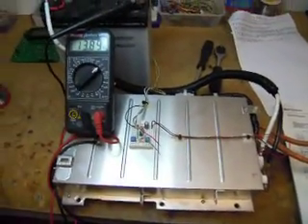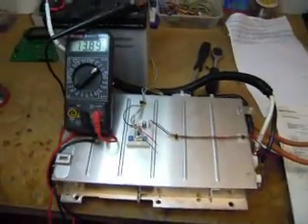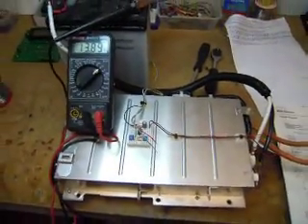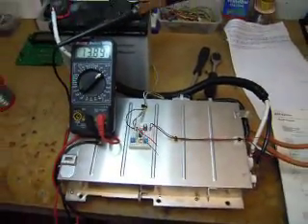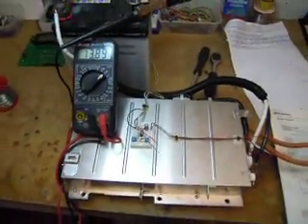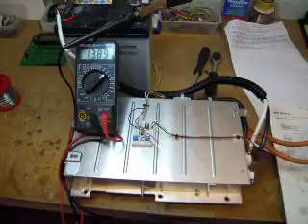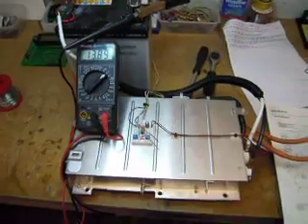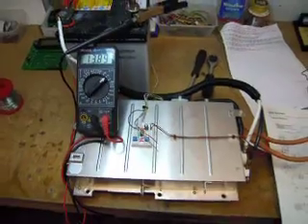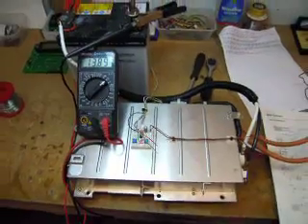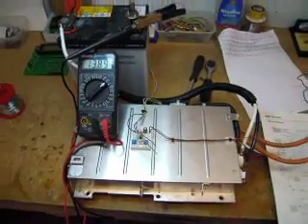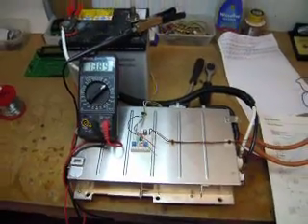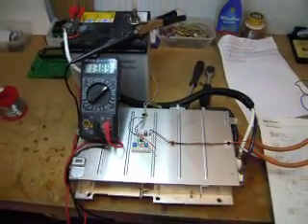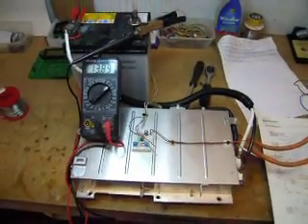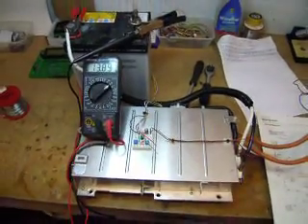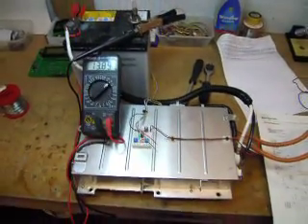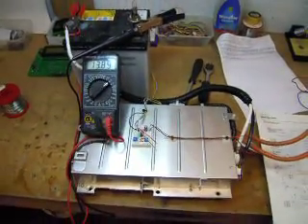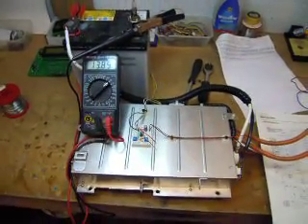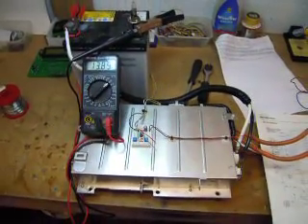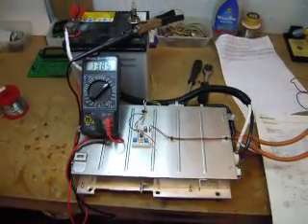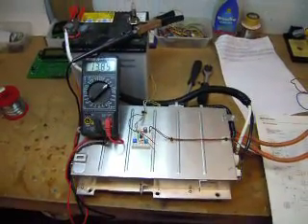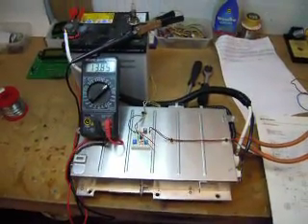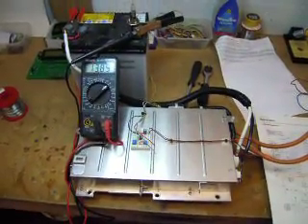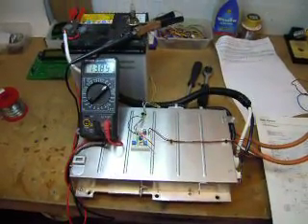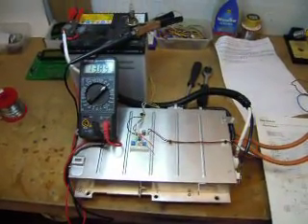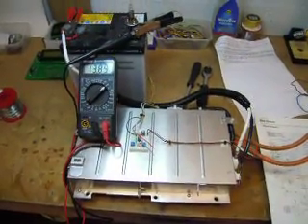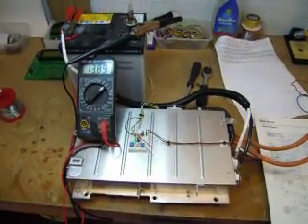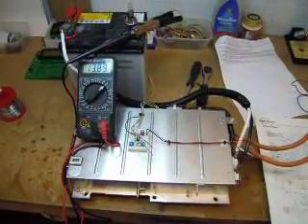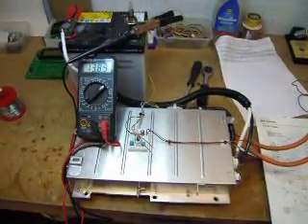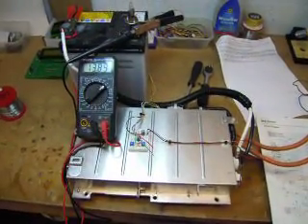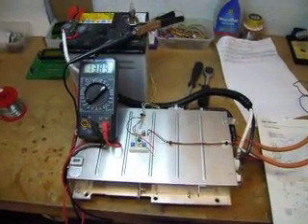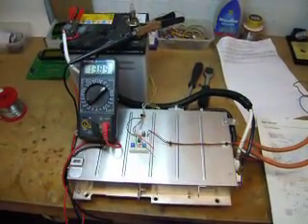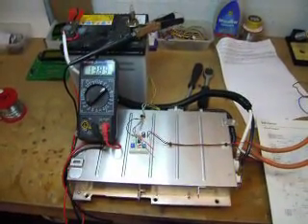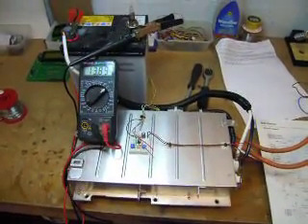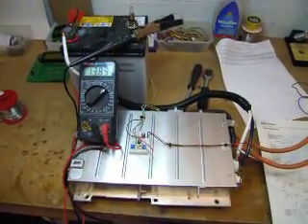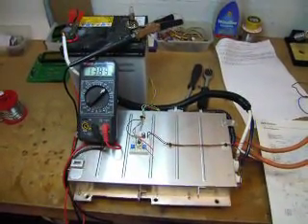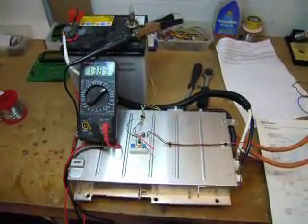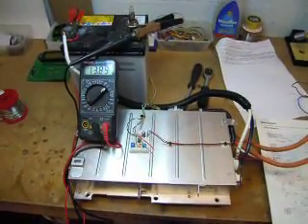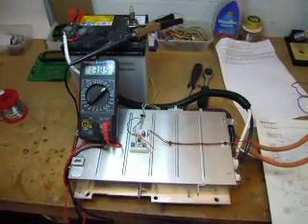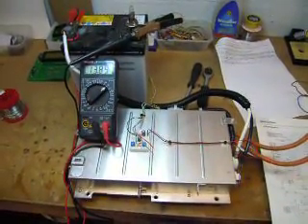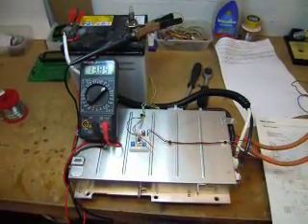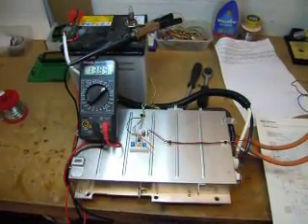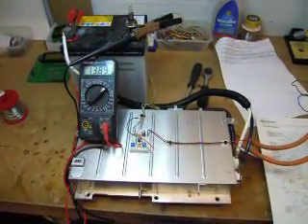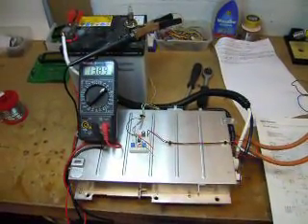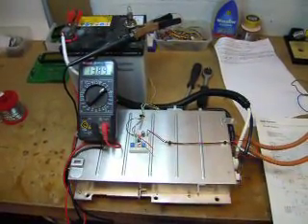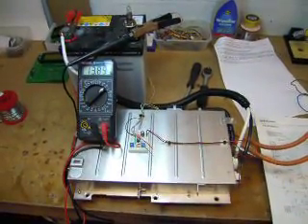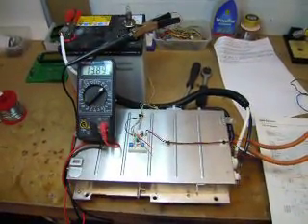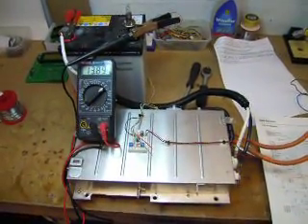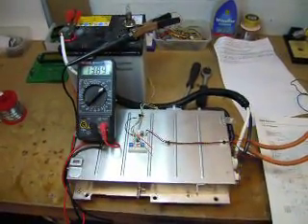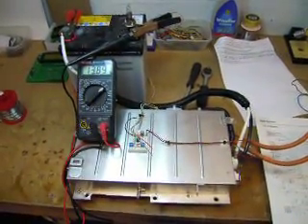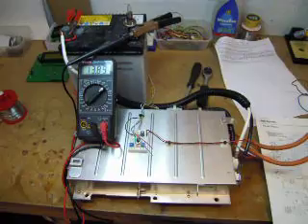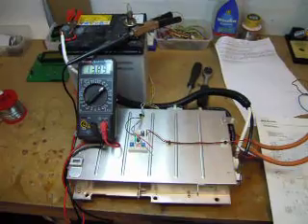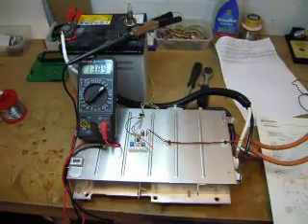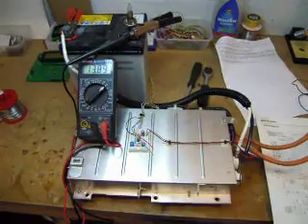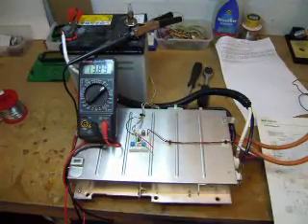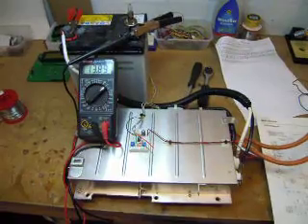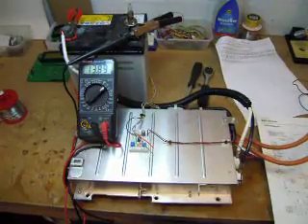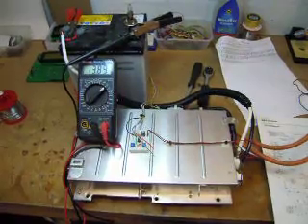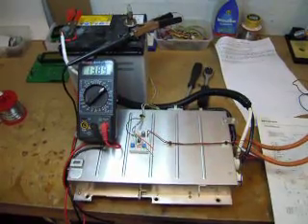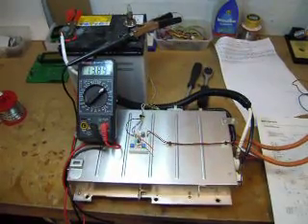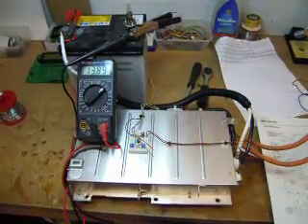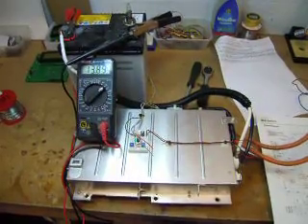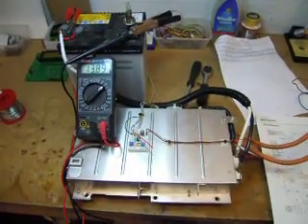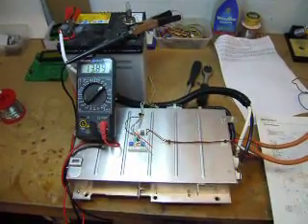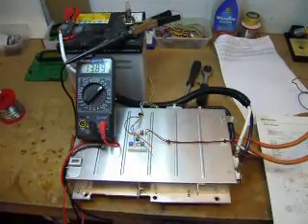It seems to be able to chuck out a load of current. I've tried it with a 10 amp load and I had no problems at all.